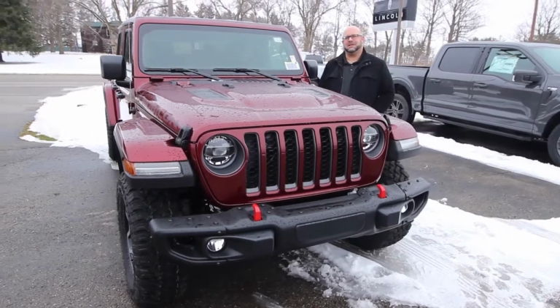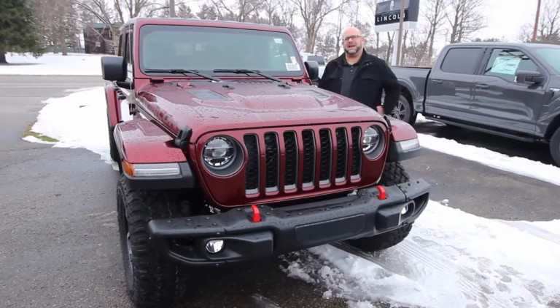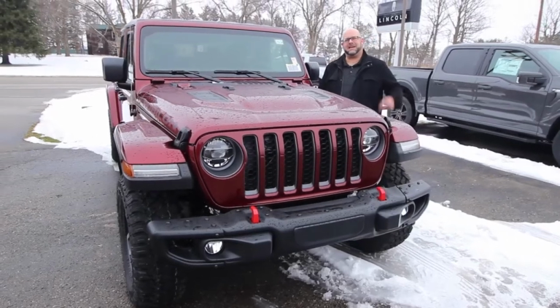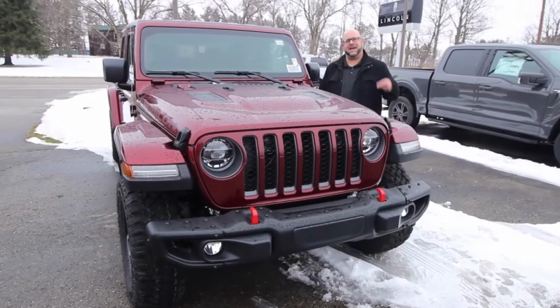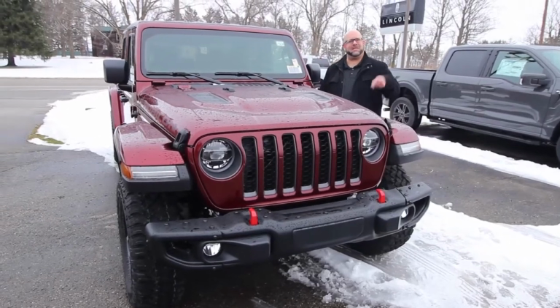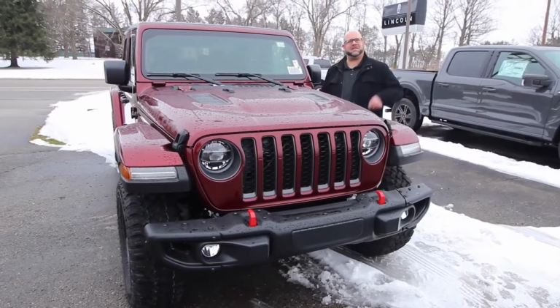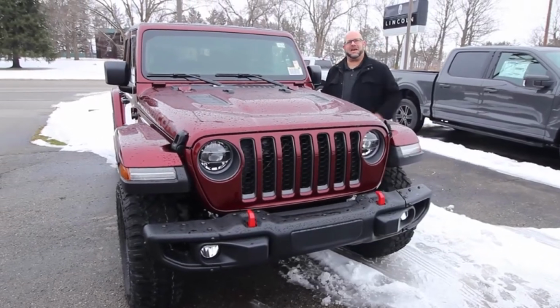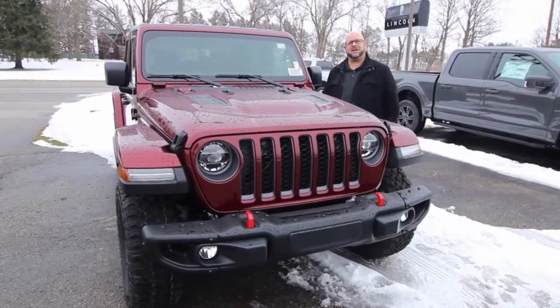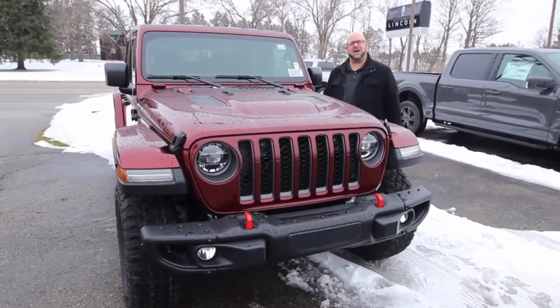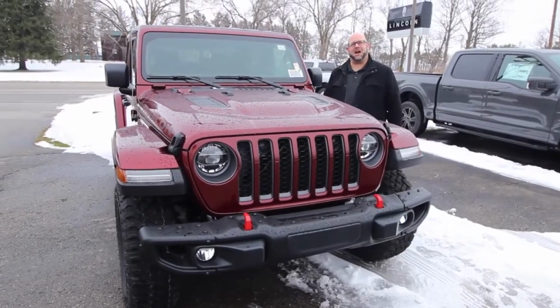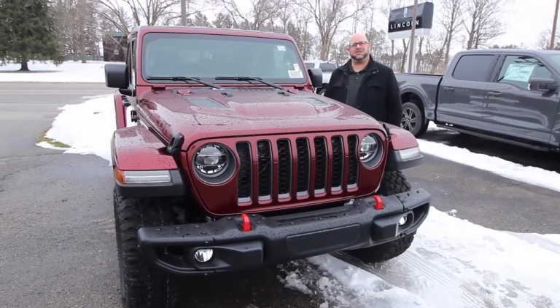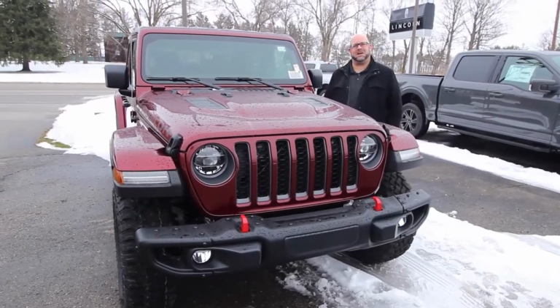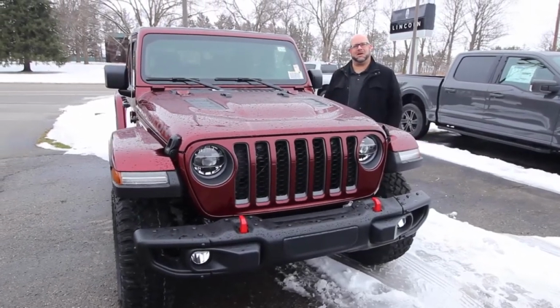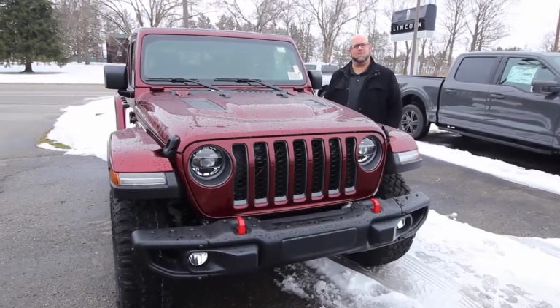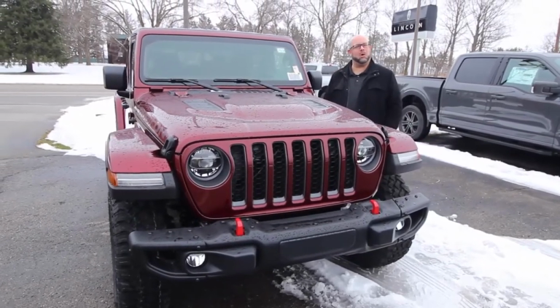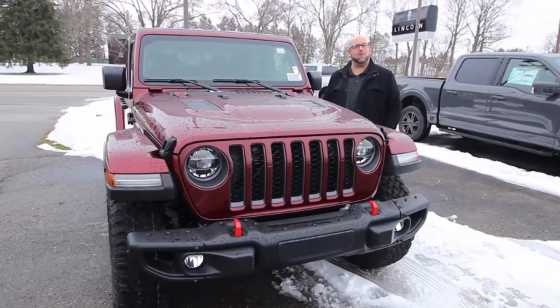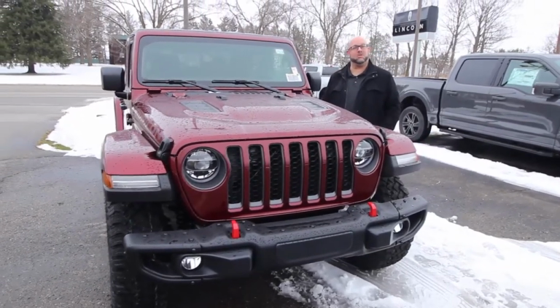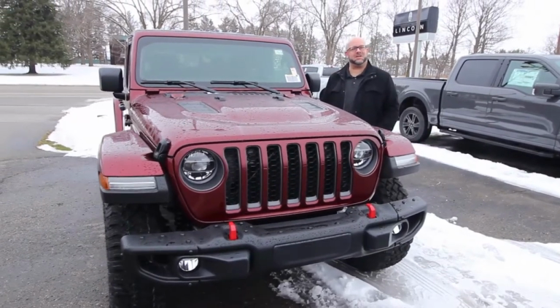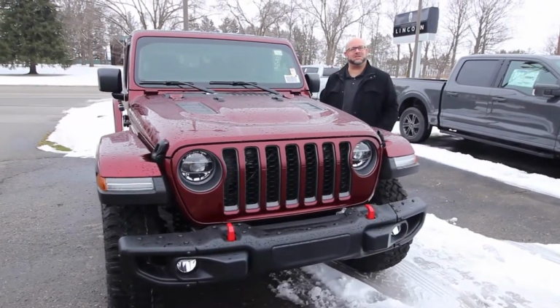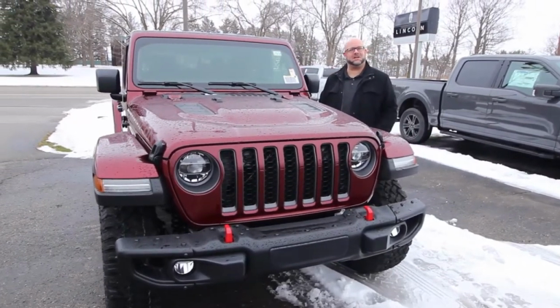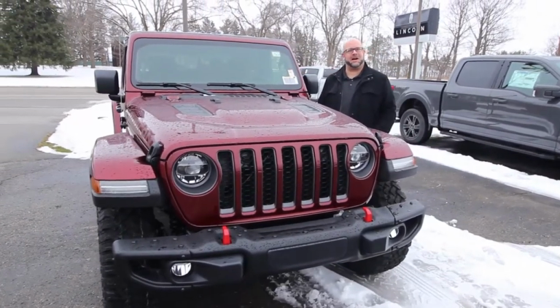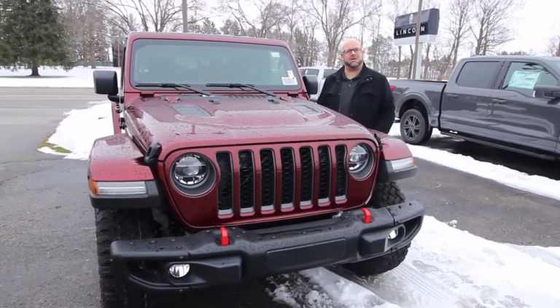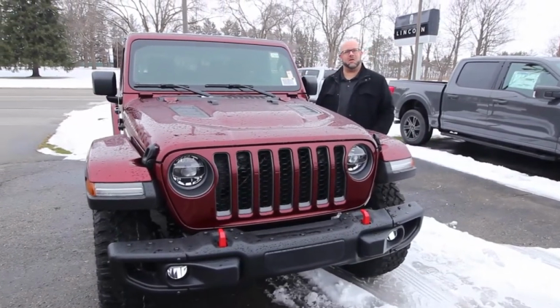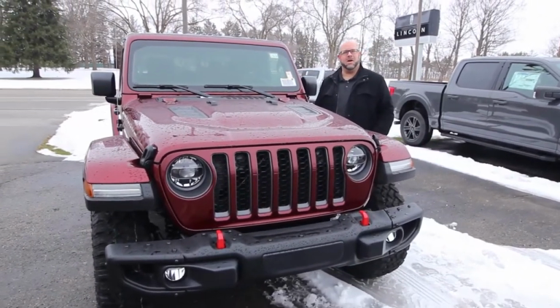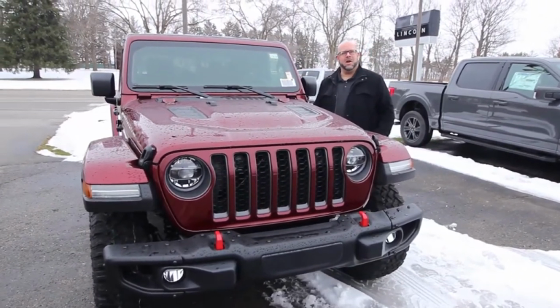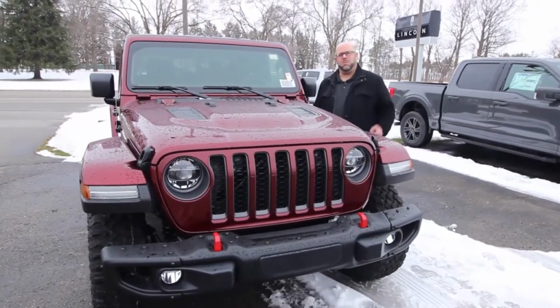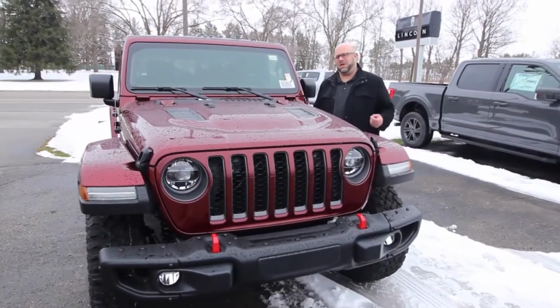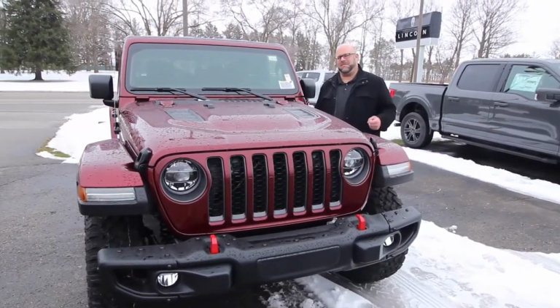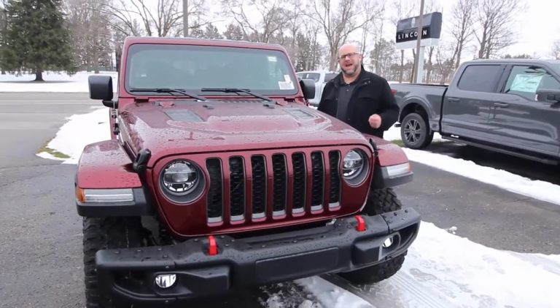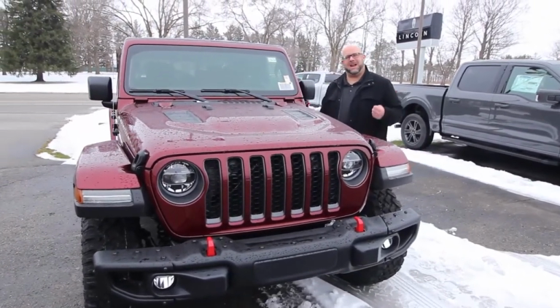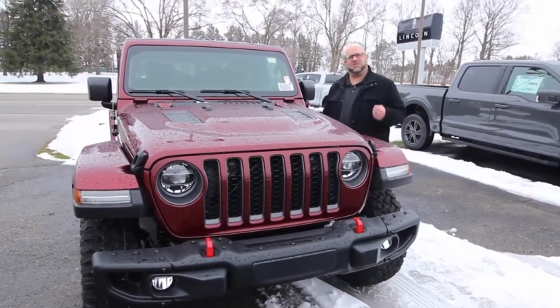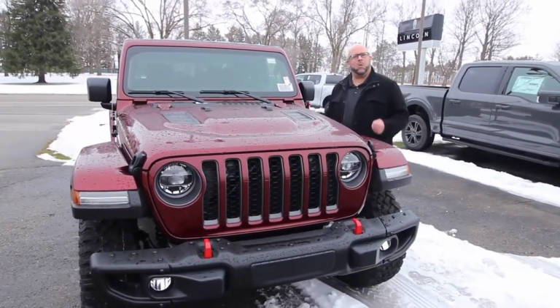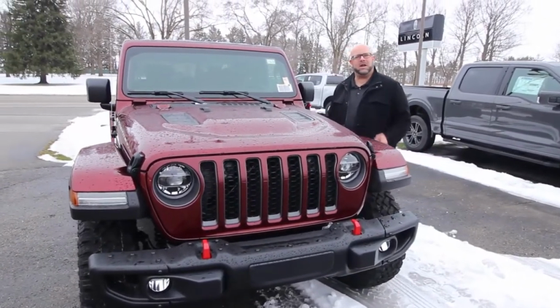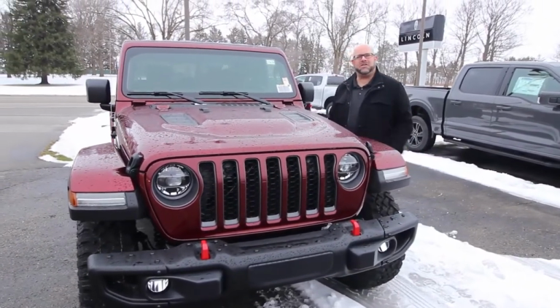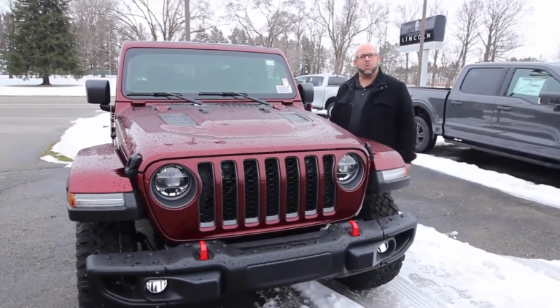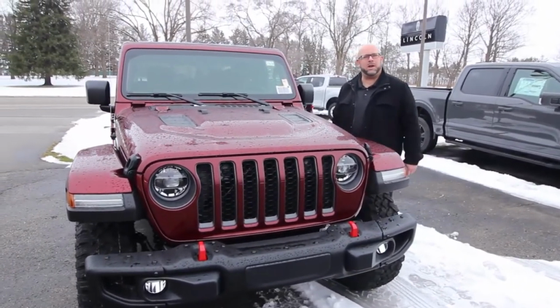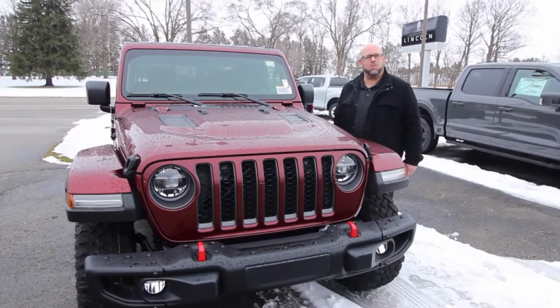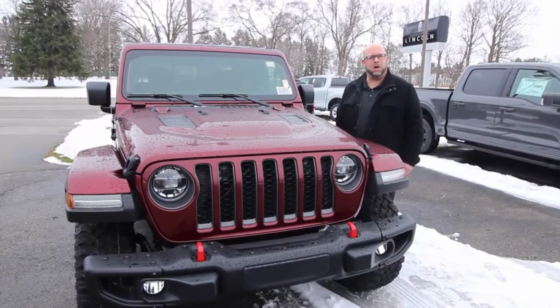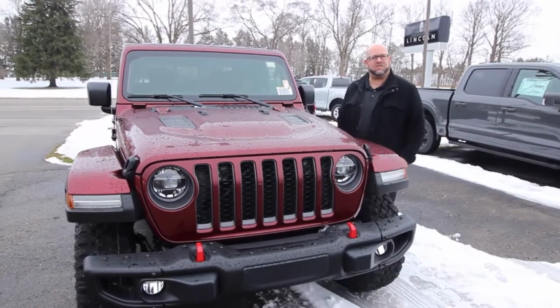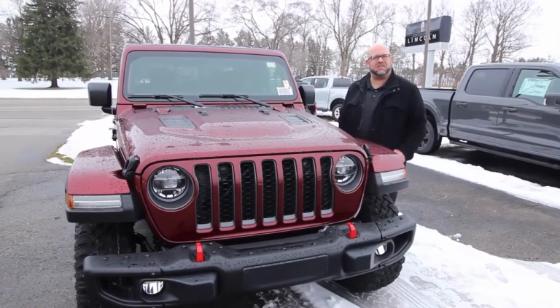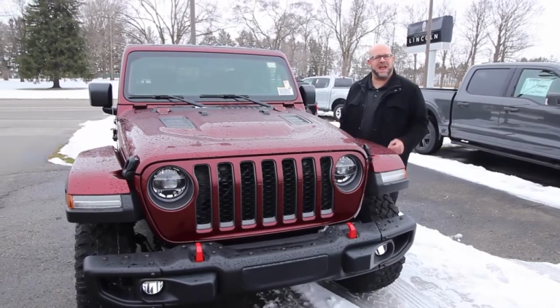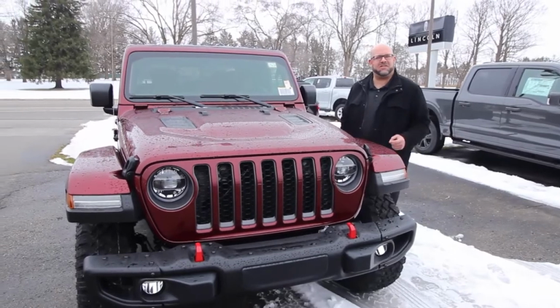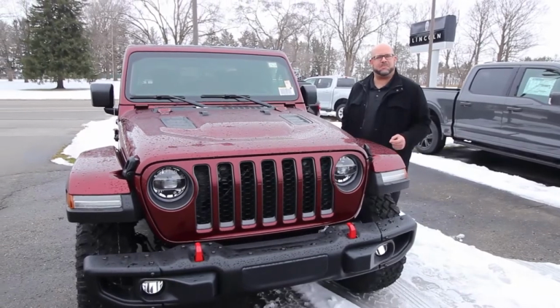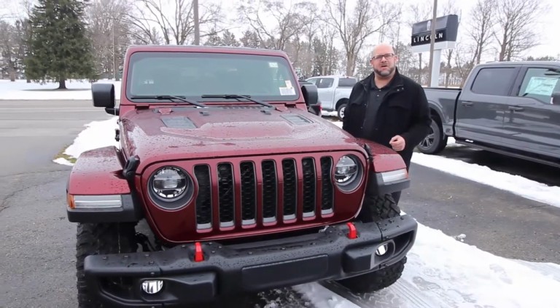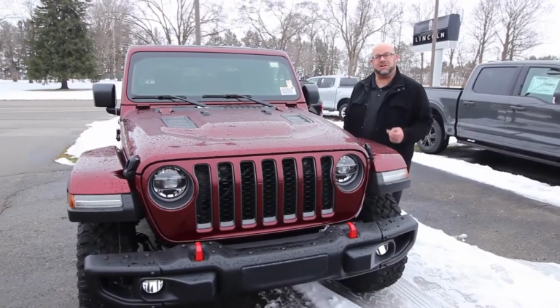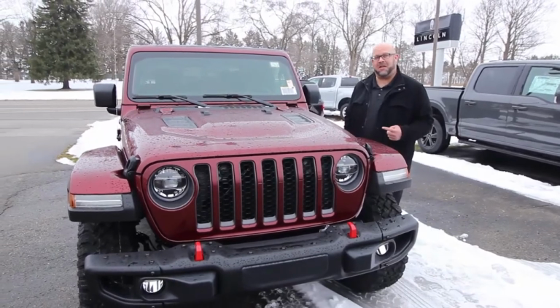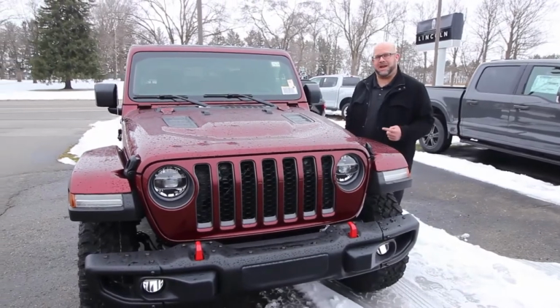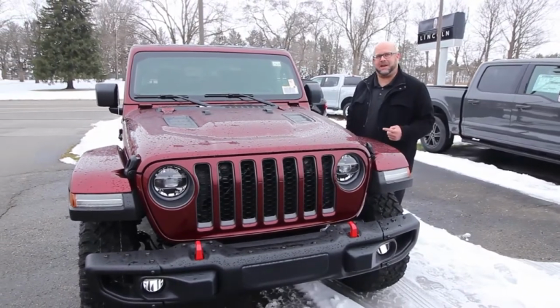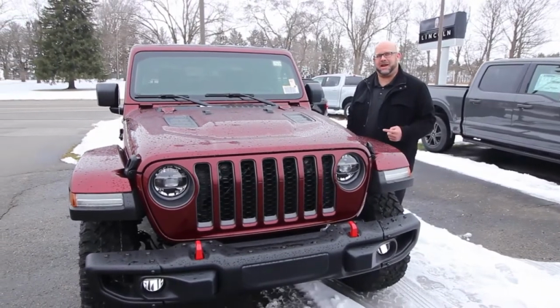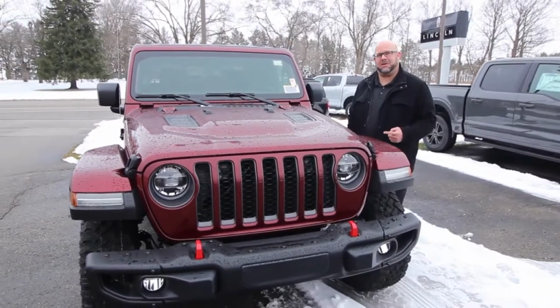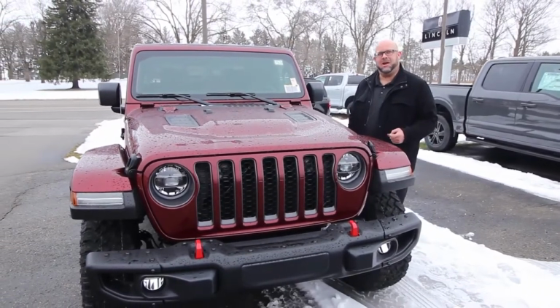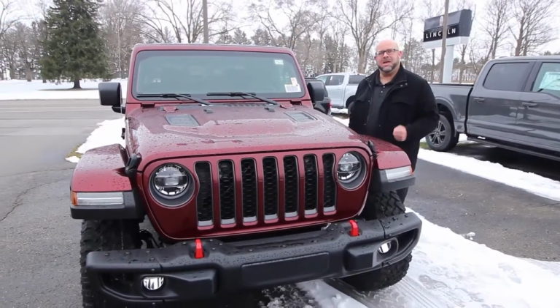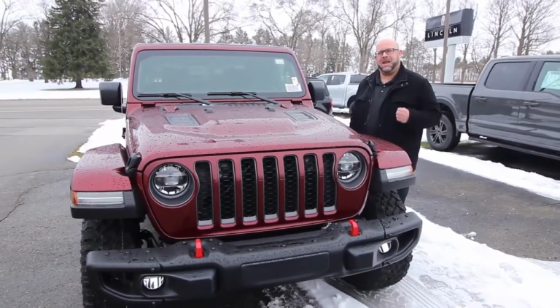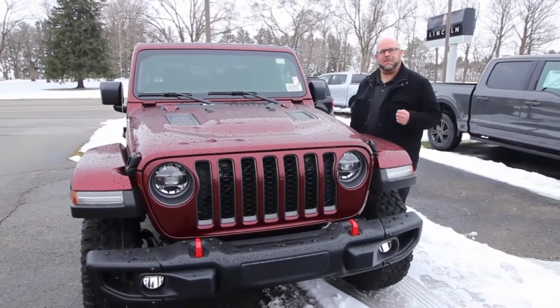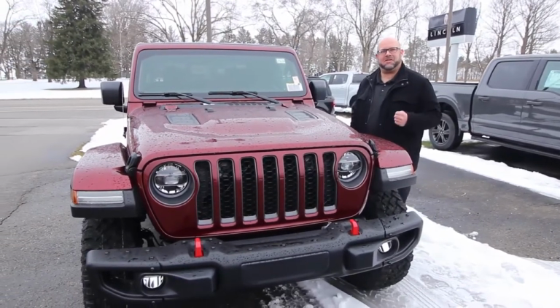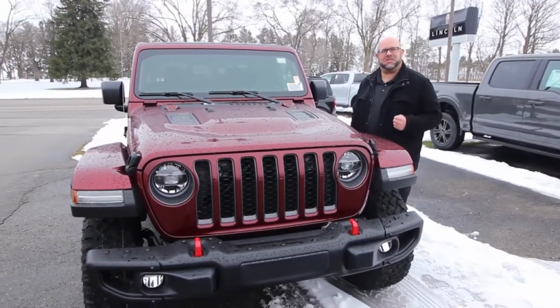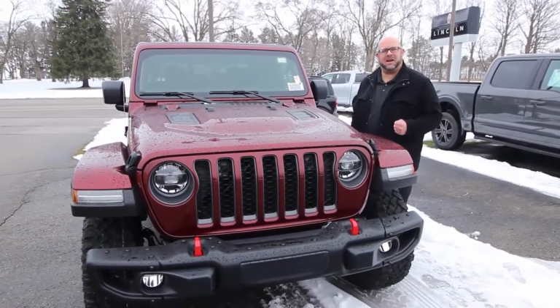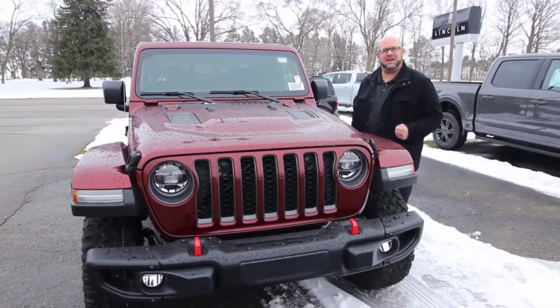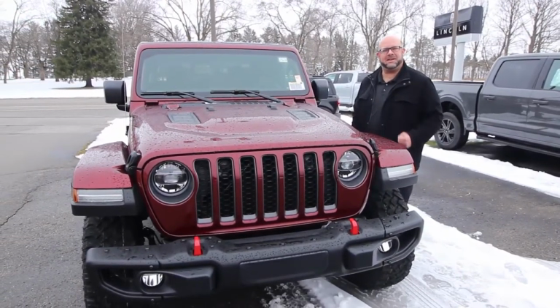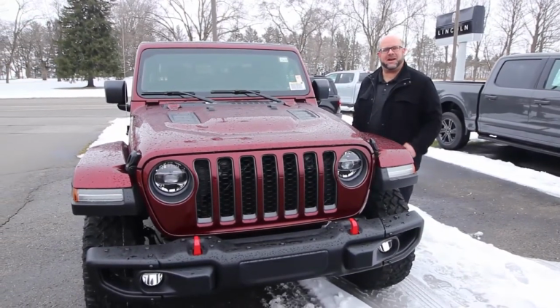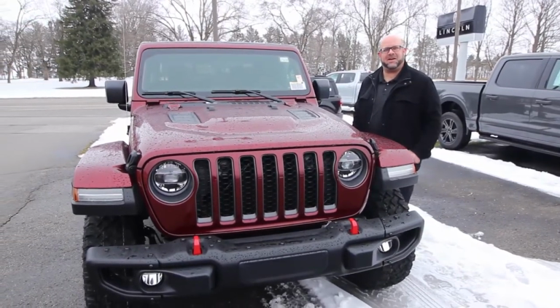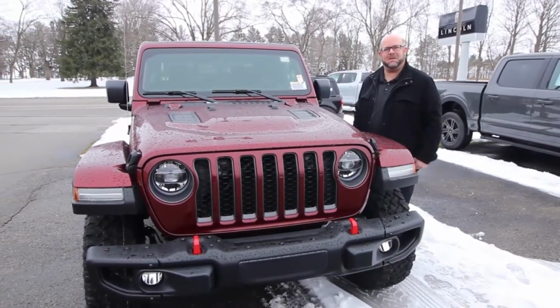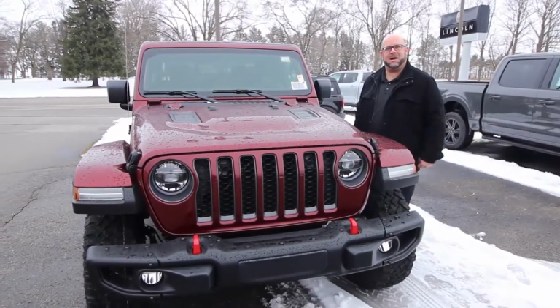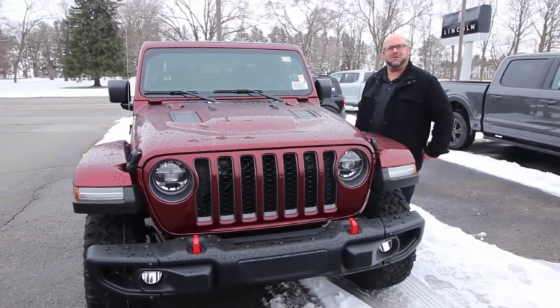Denny King, the King of Cars here at Moore Motorsales in Carroll. We've got a 2021 Jeep Gladiator that I'm excited to tell you about.